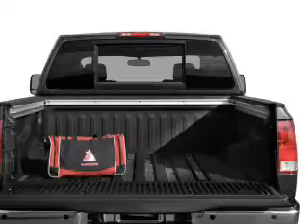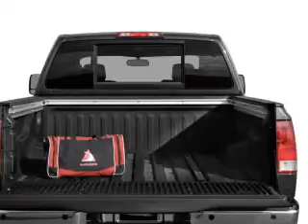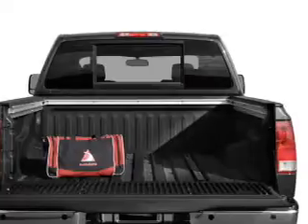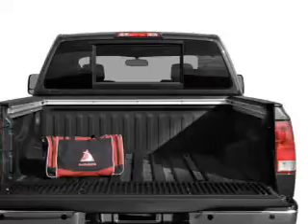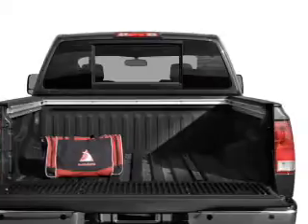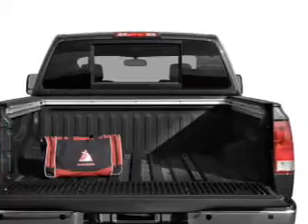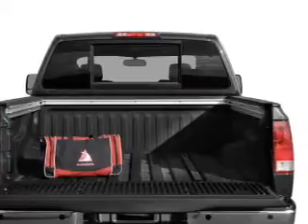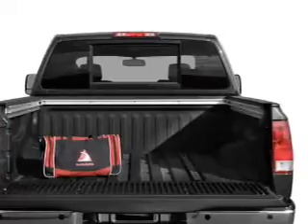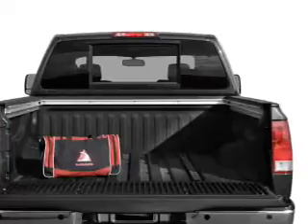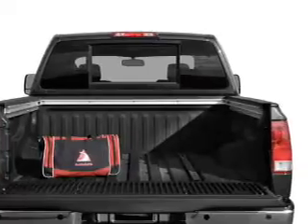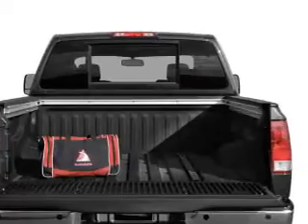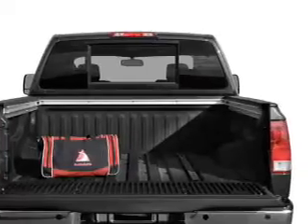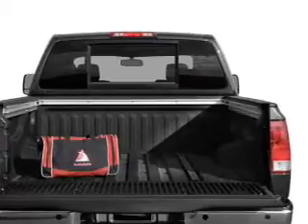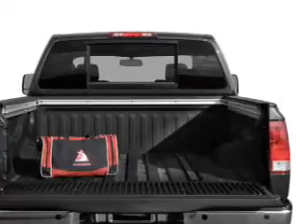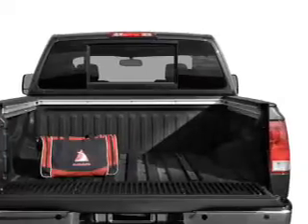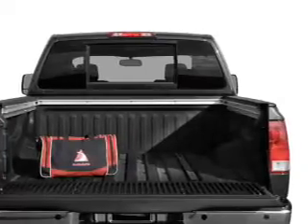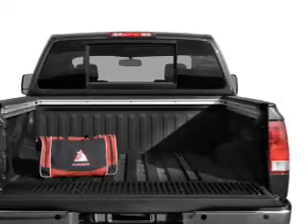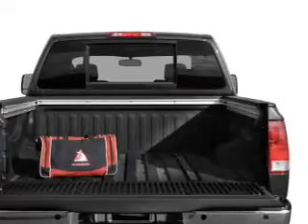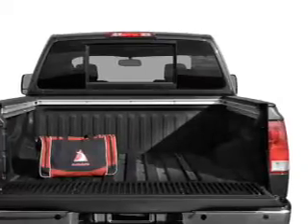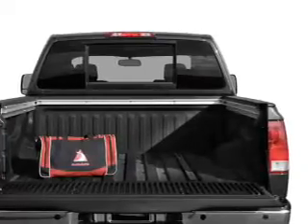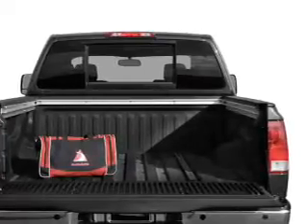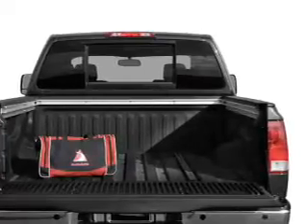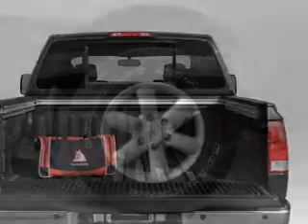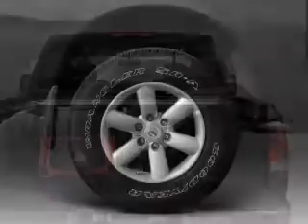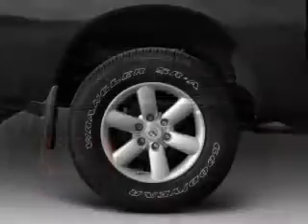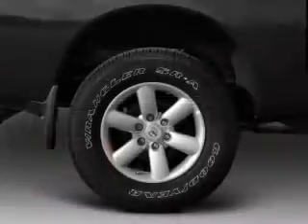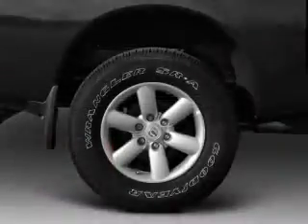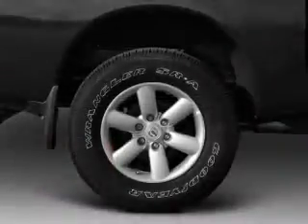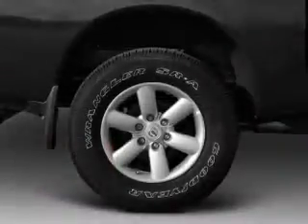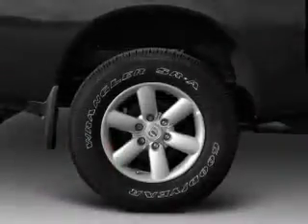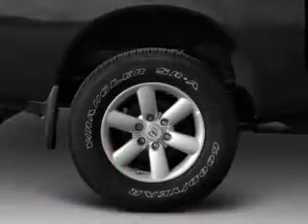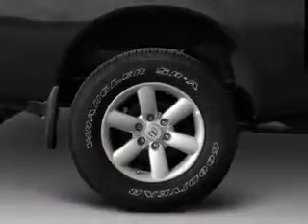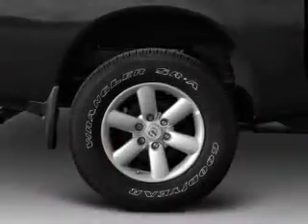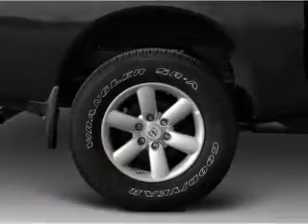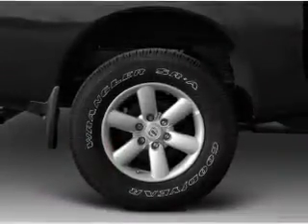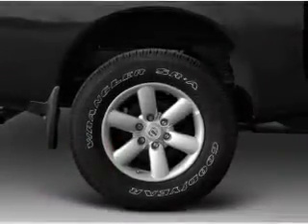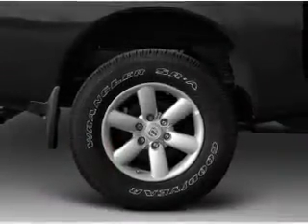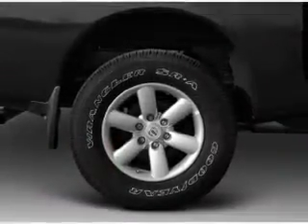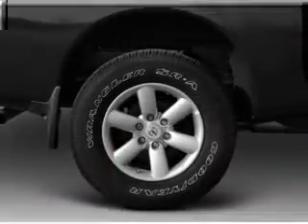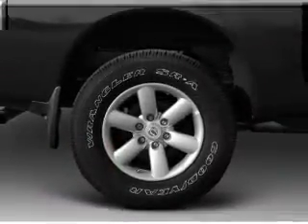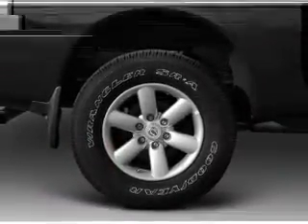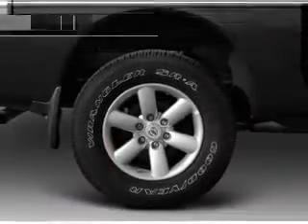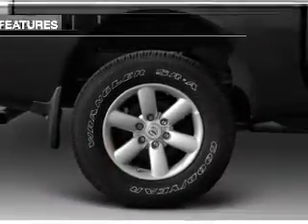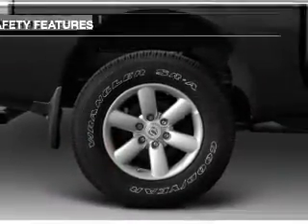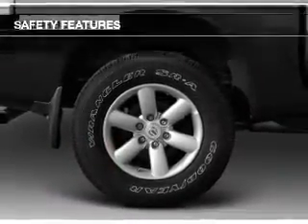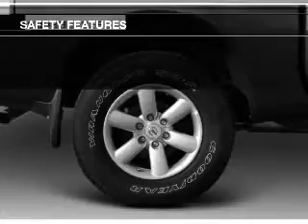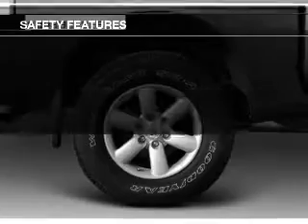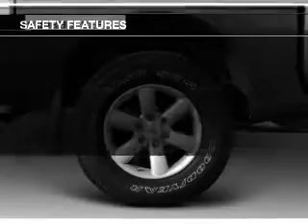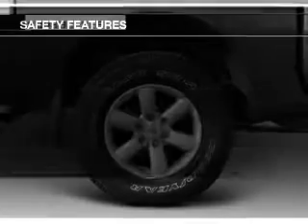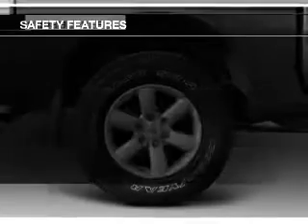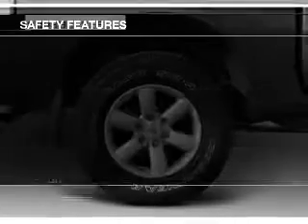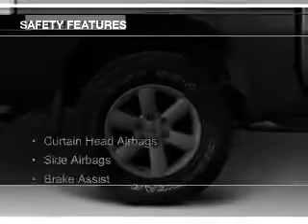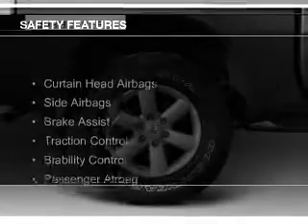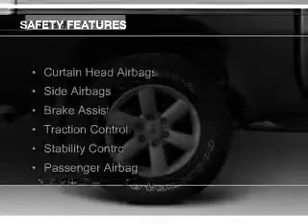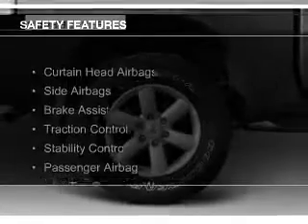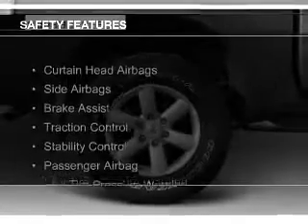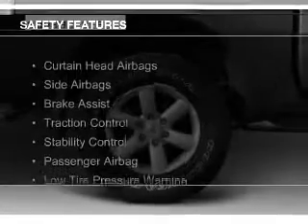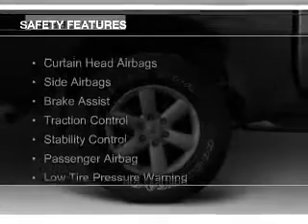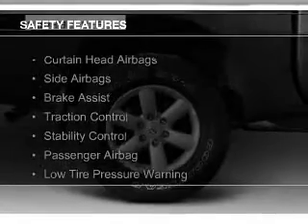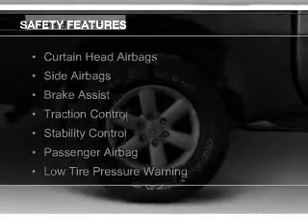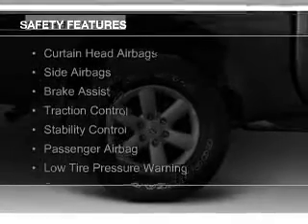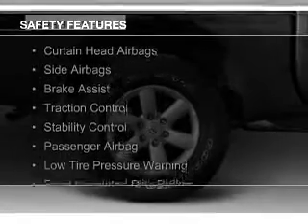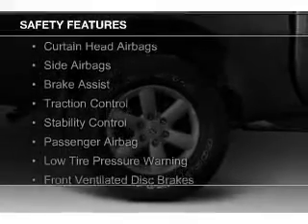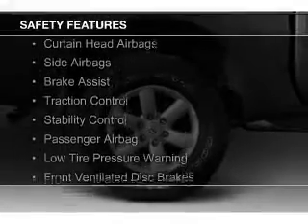Additional features include cruise control, keyless entry, split rear seats, a trip computer, and an MP3 player. Safety was made a priority with these features.